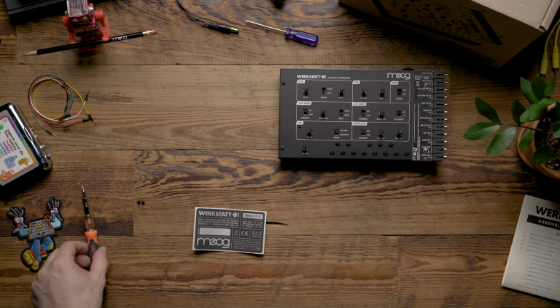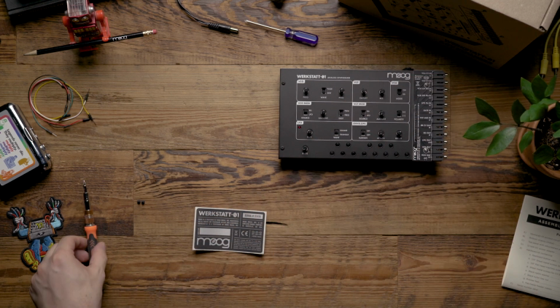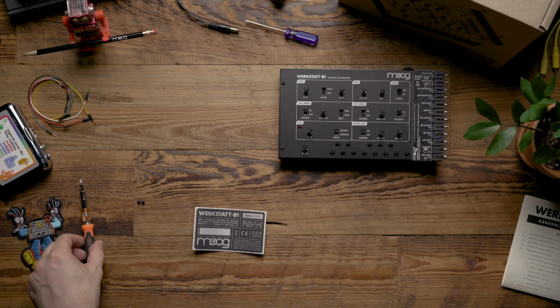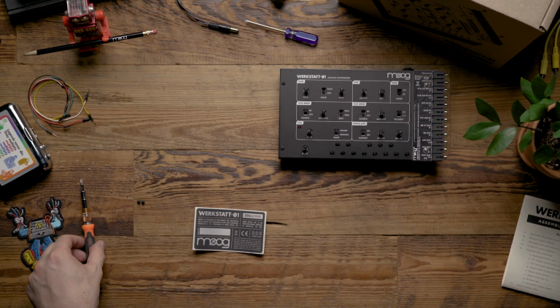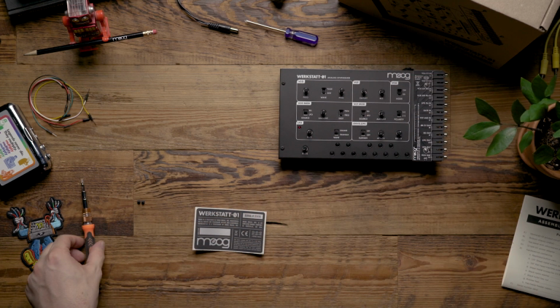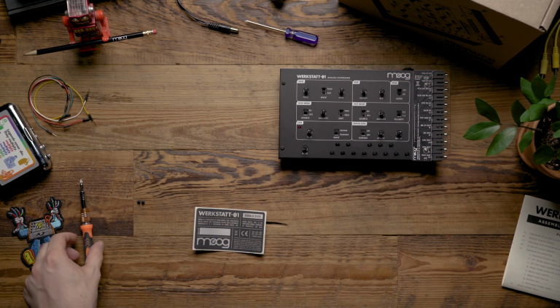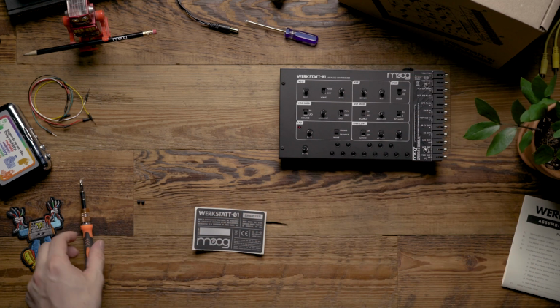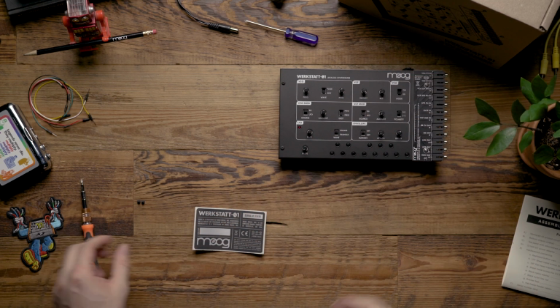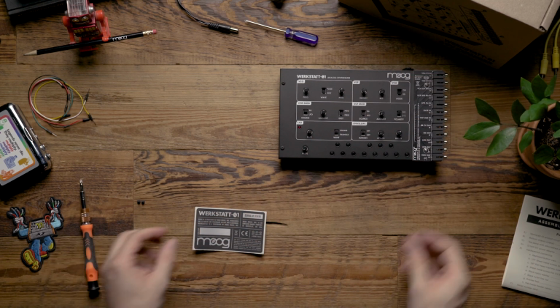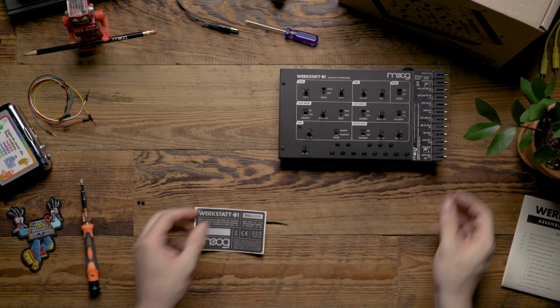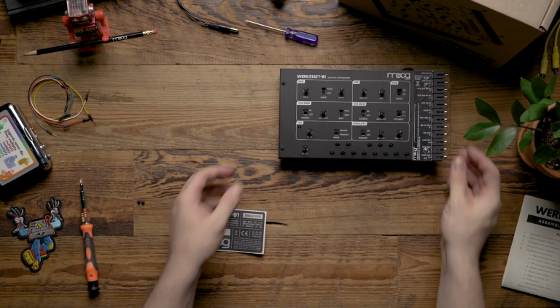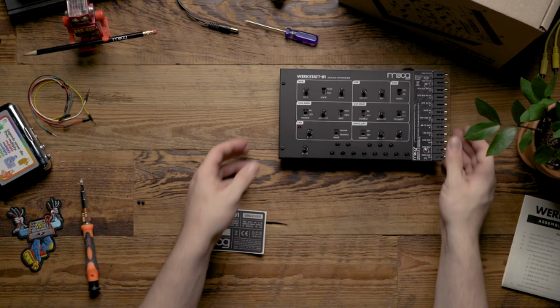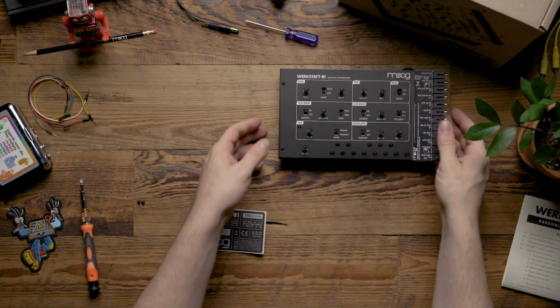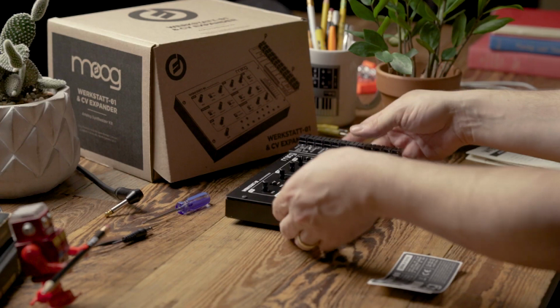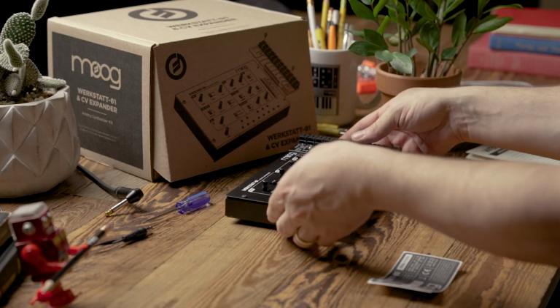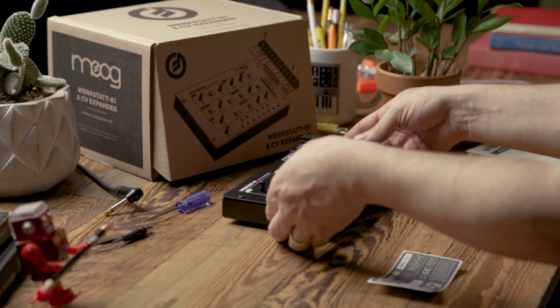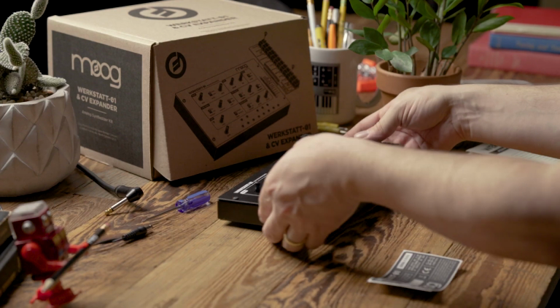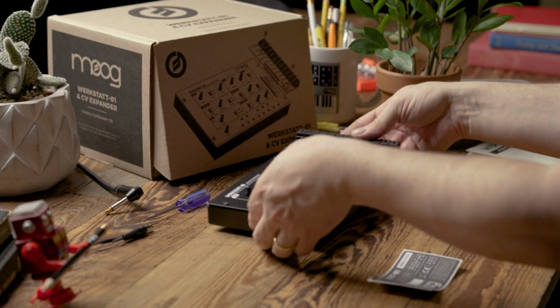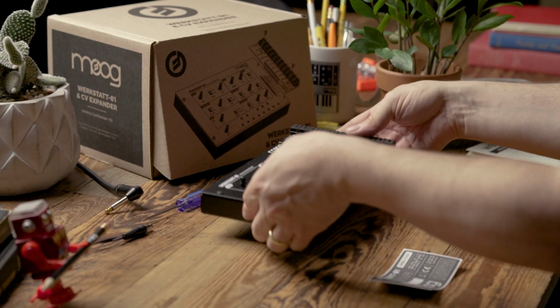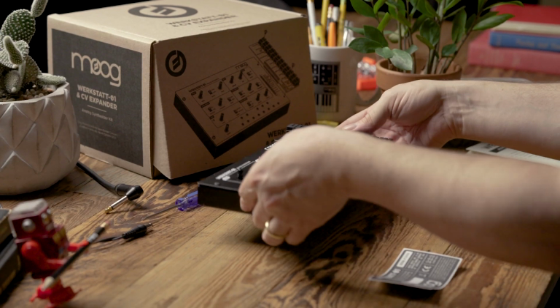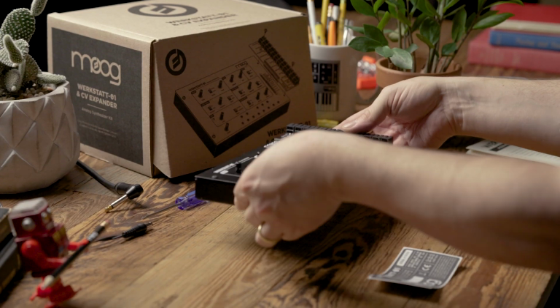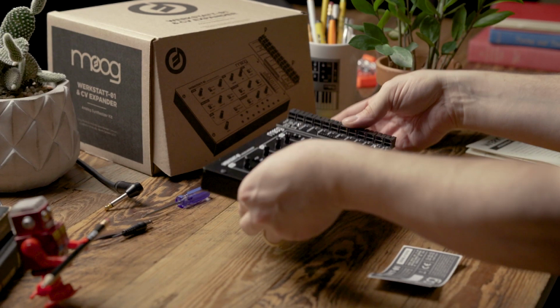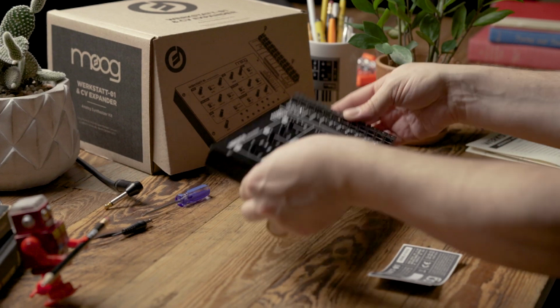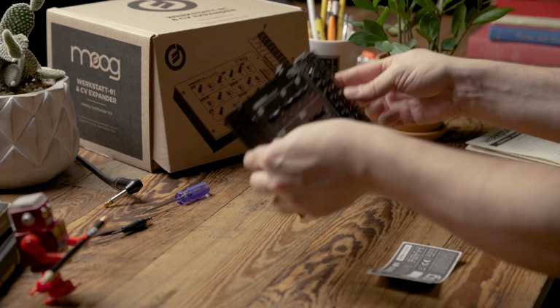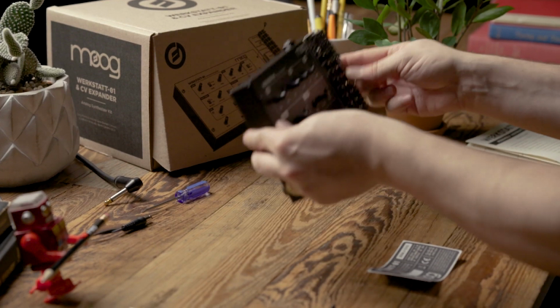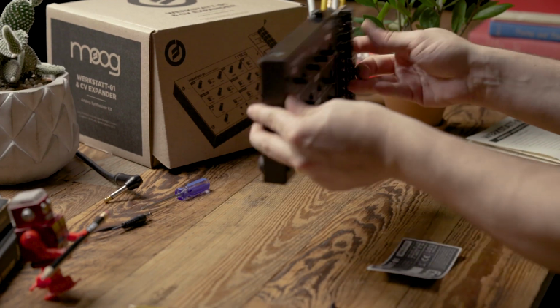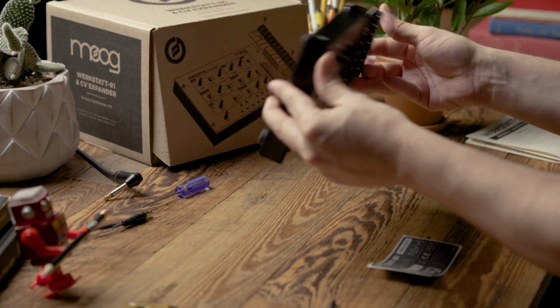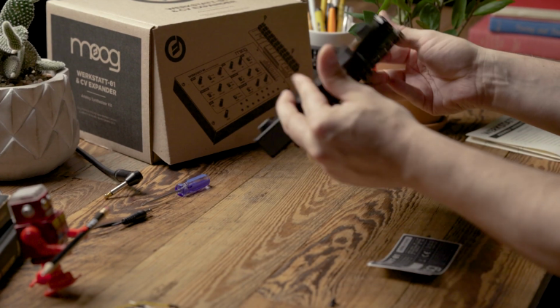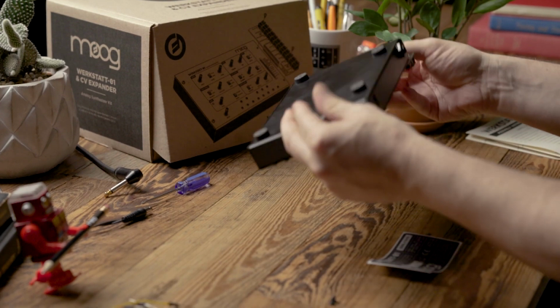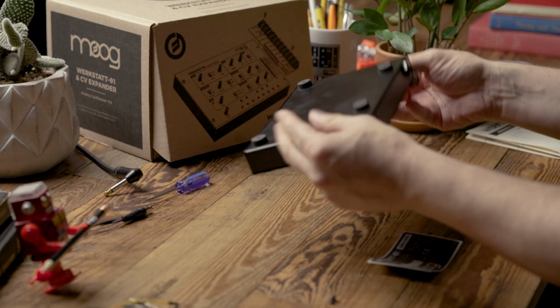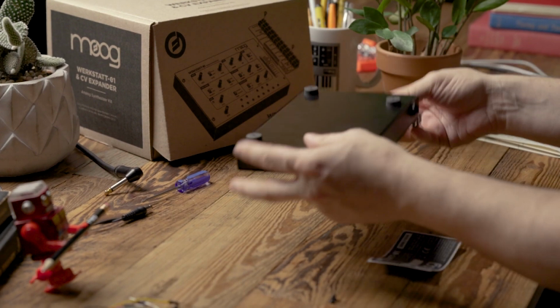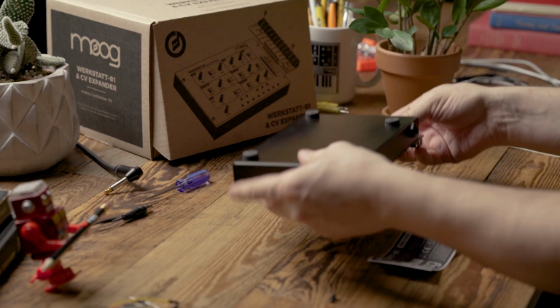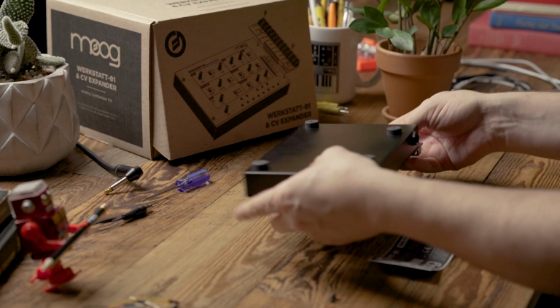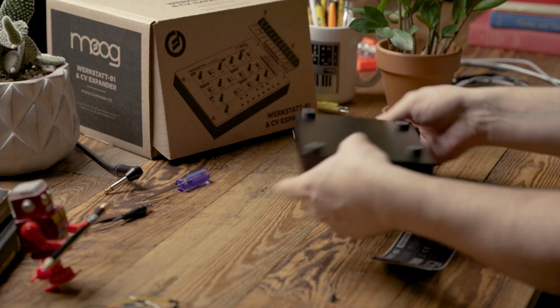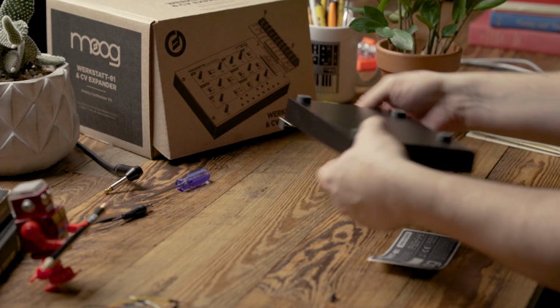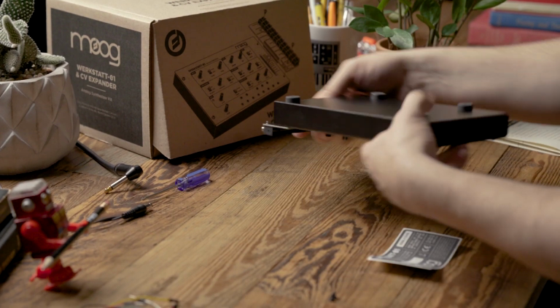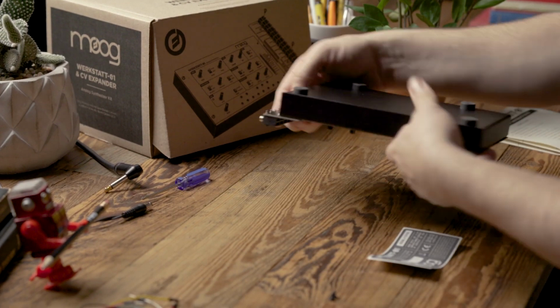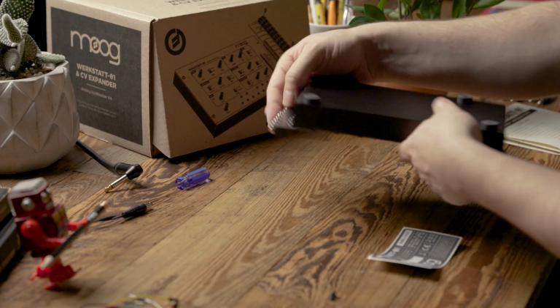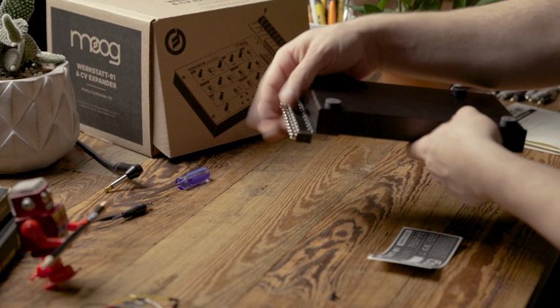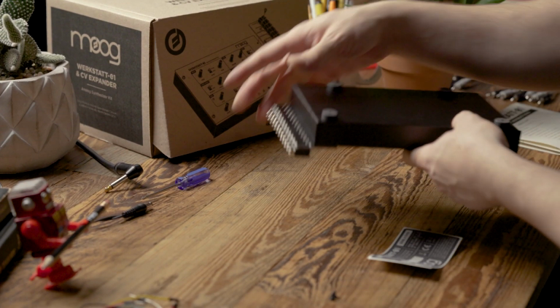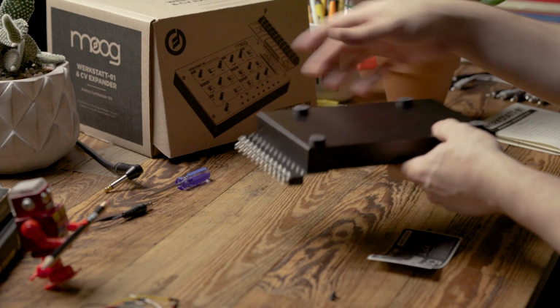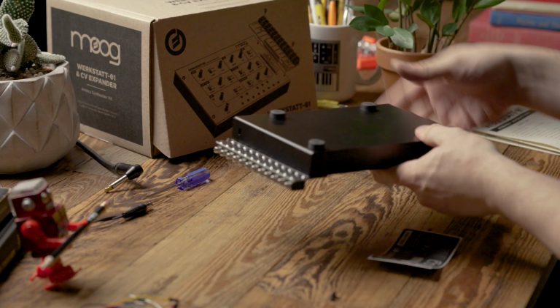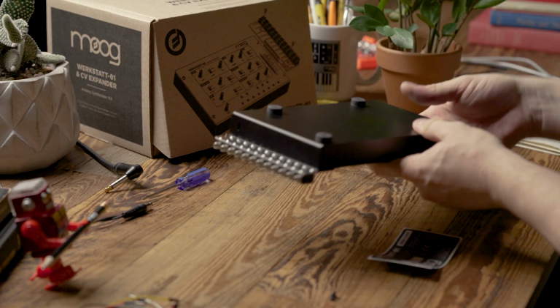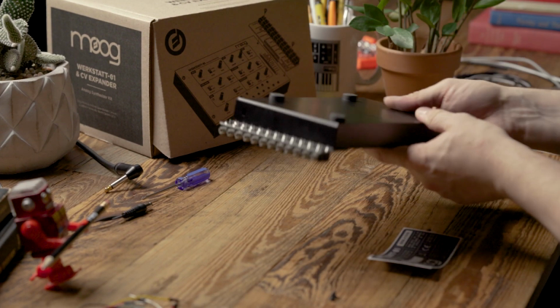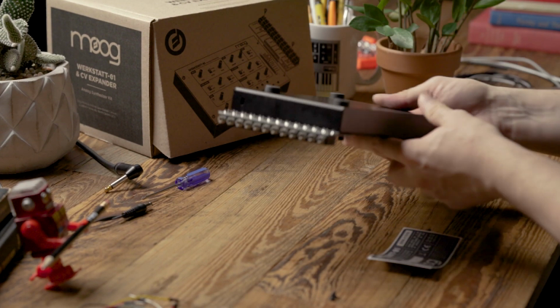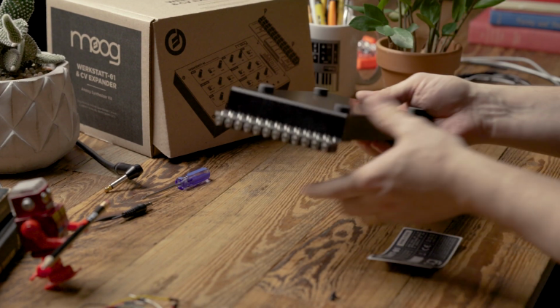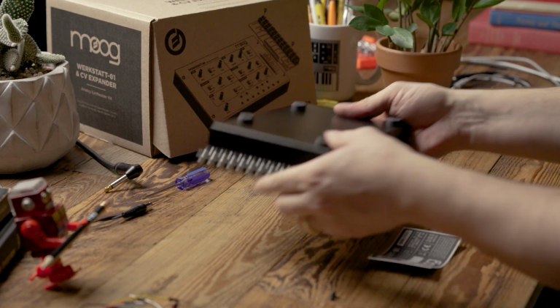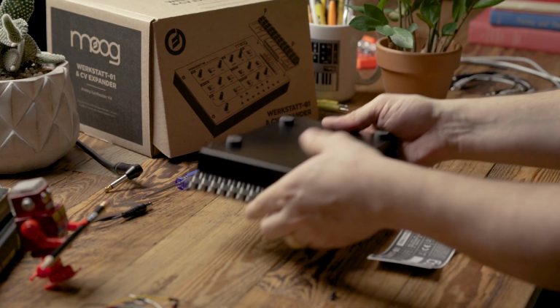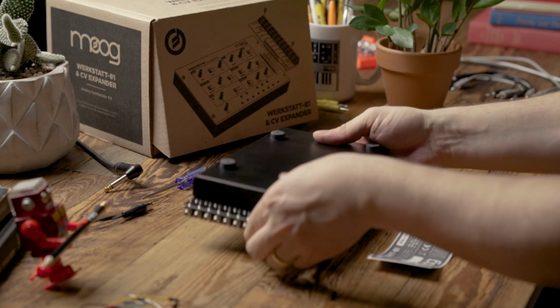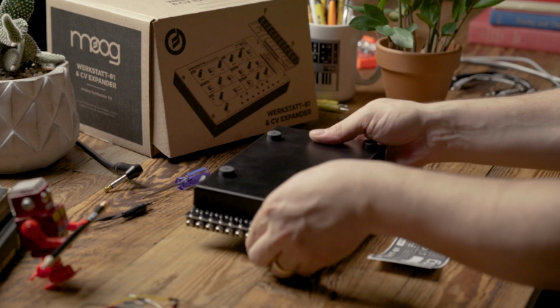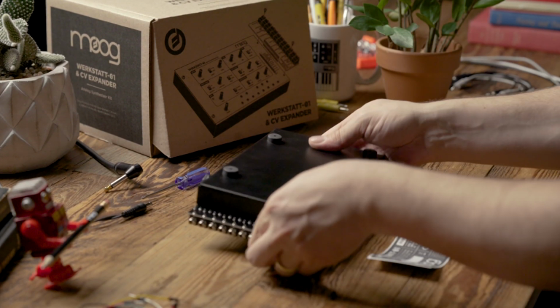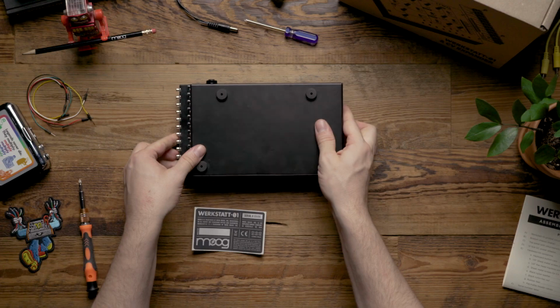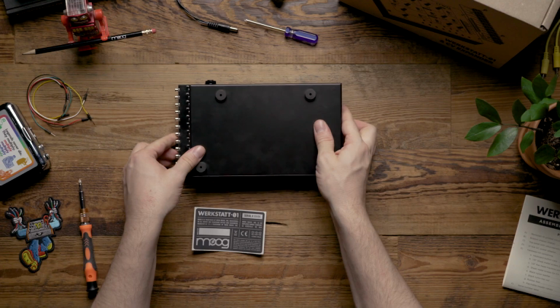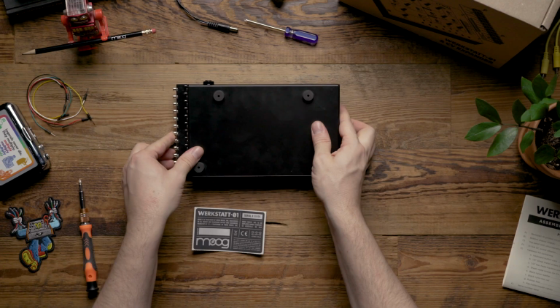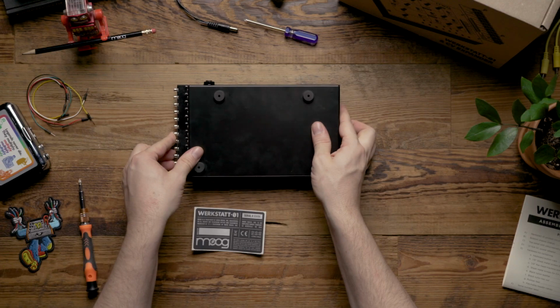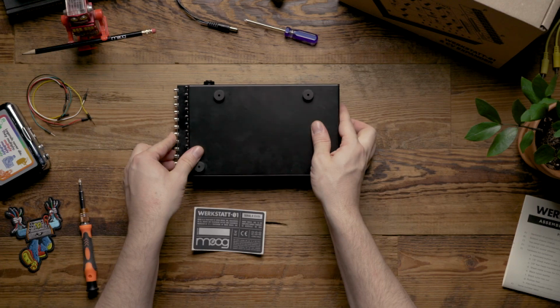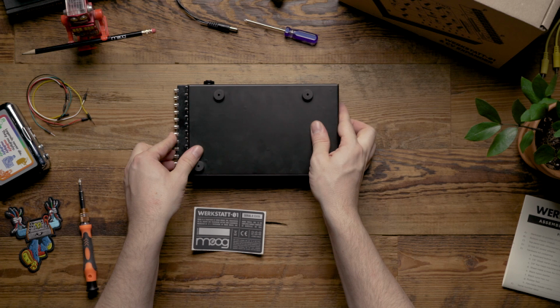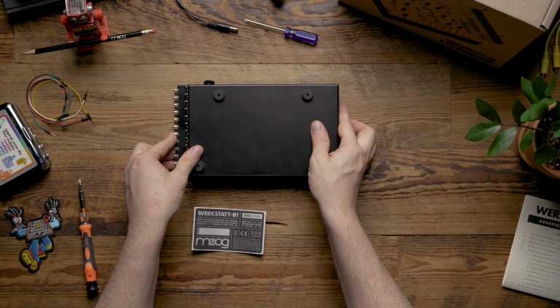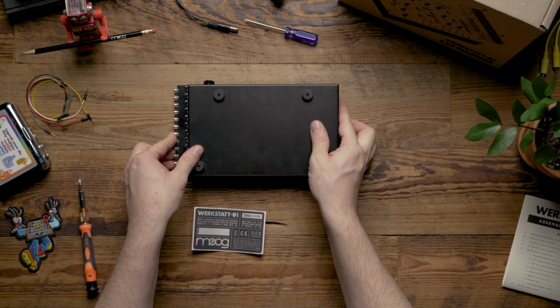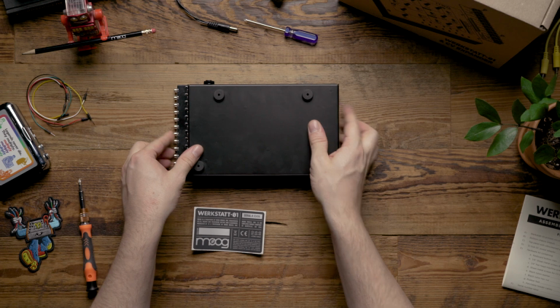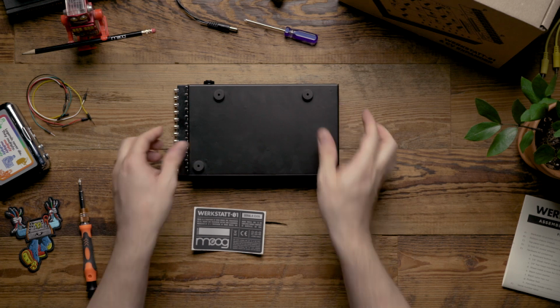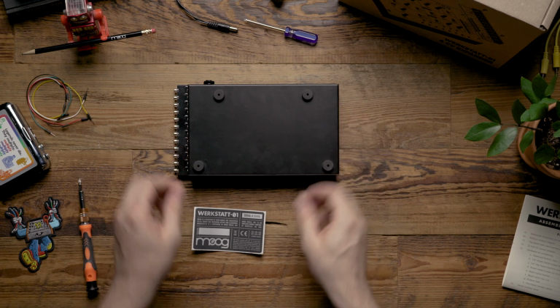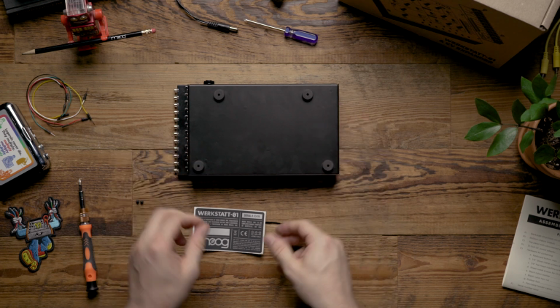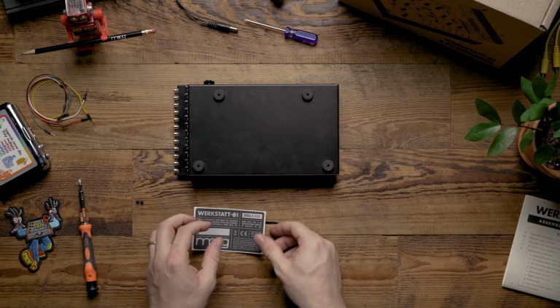From there we're going to flip the Werkstatt over and apply the serial label right in the center.